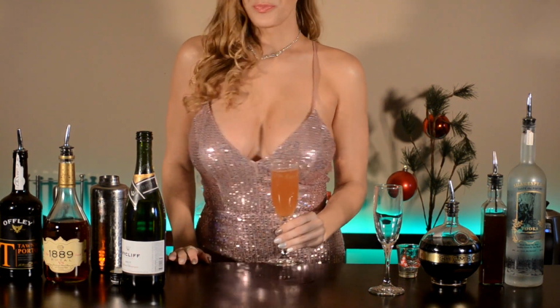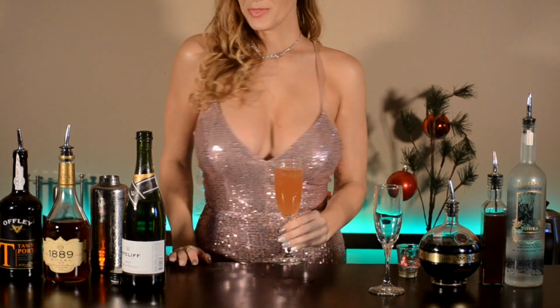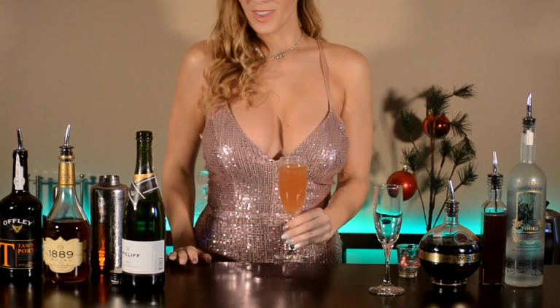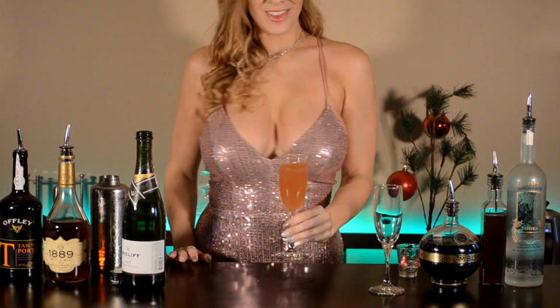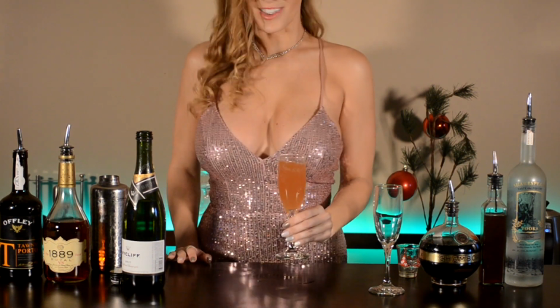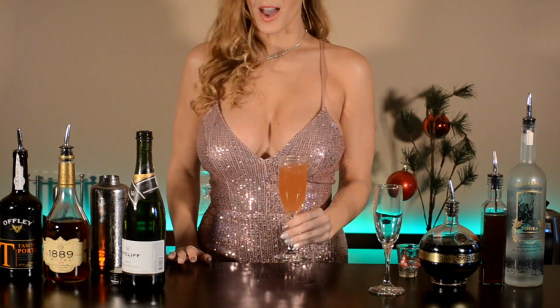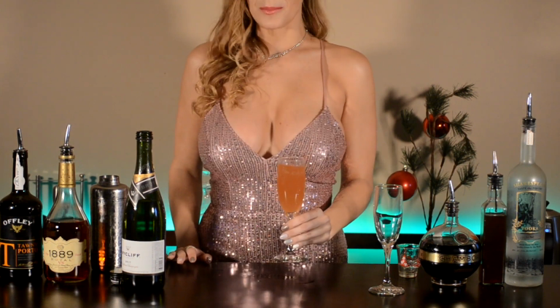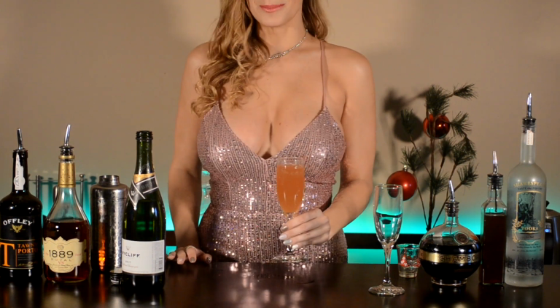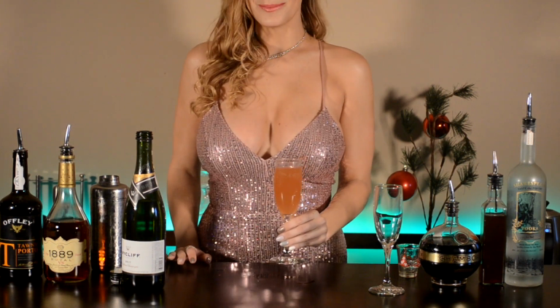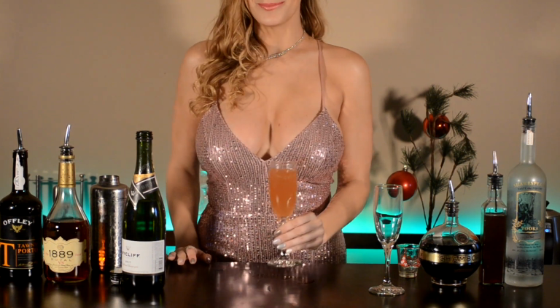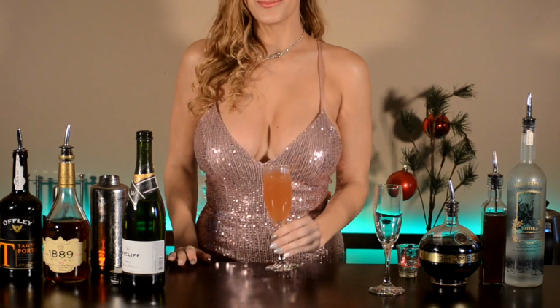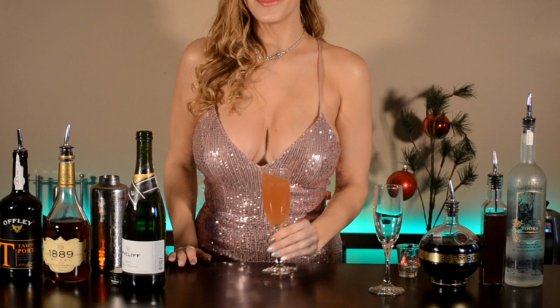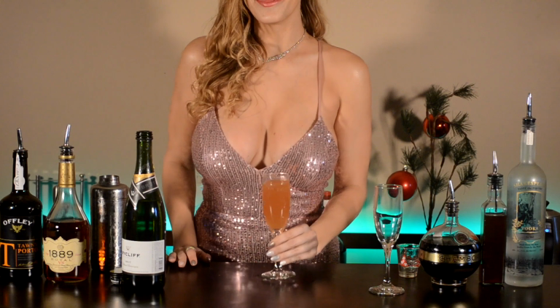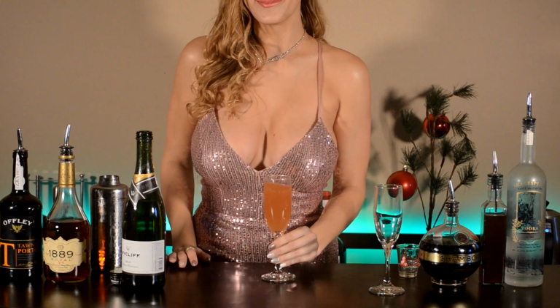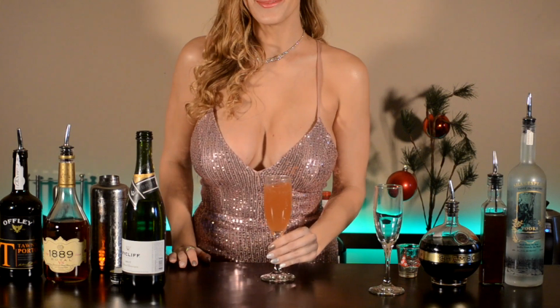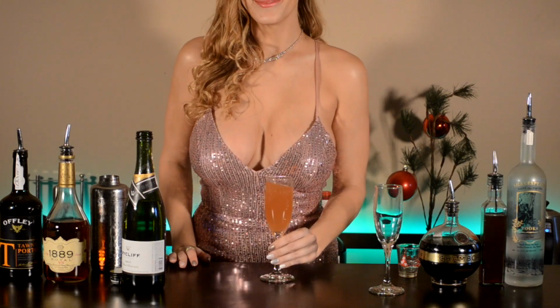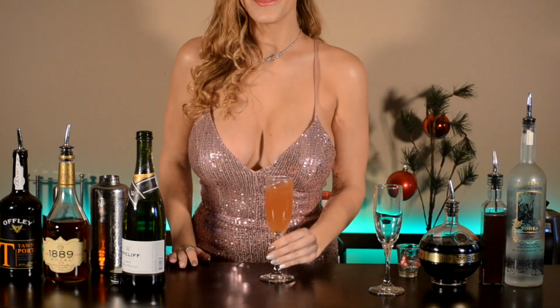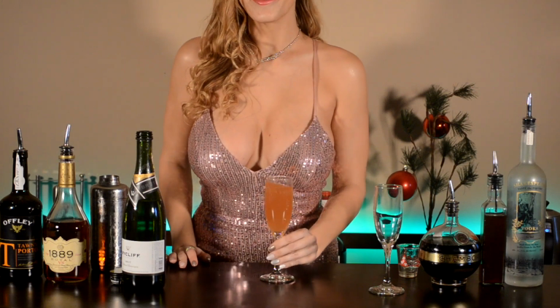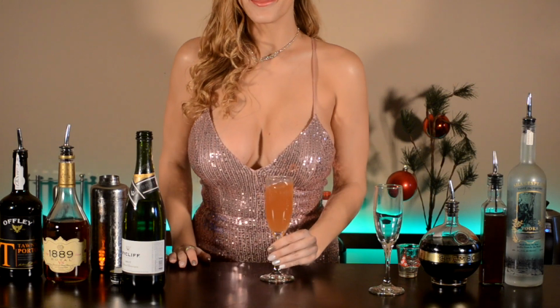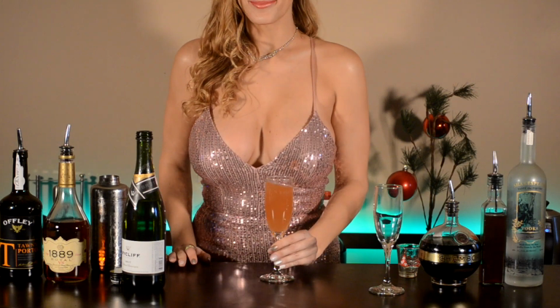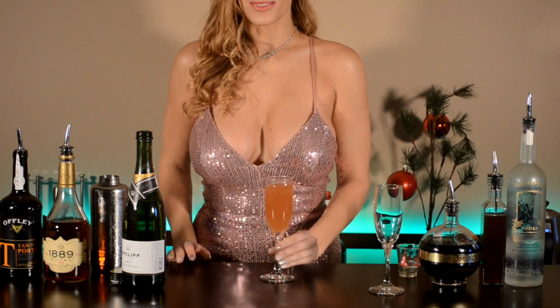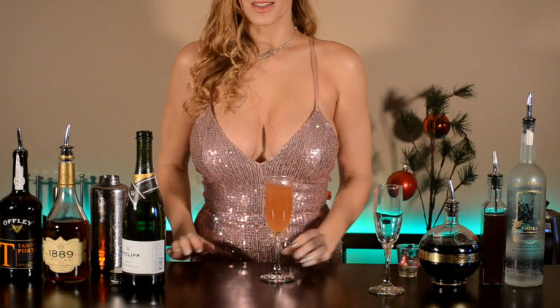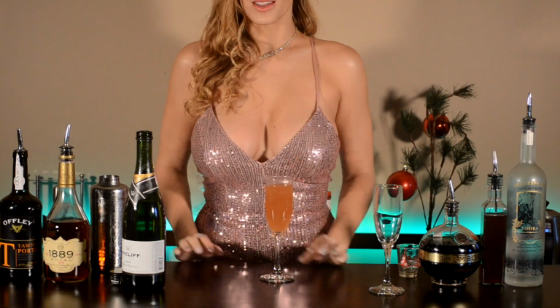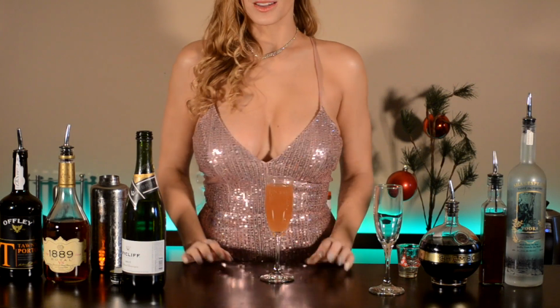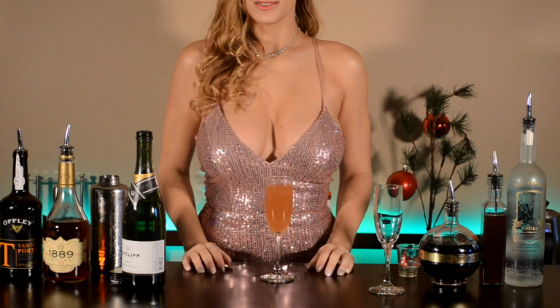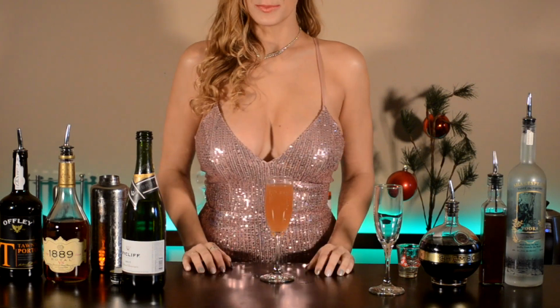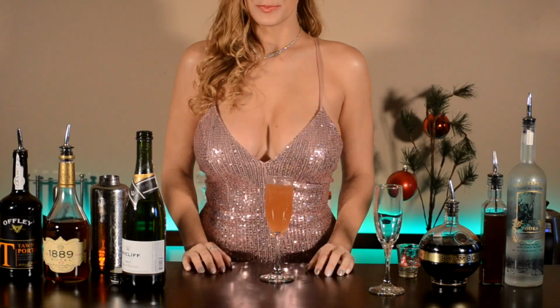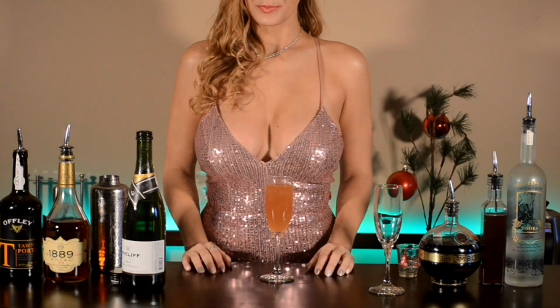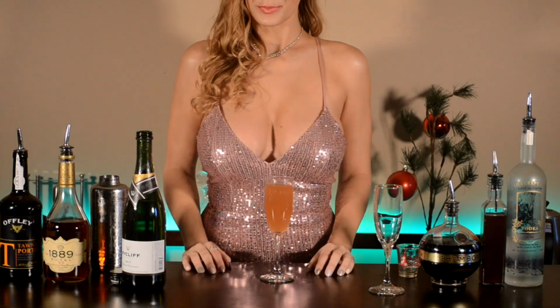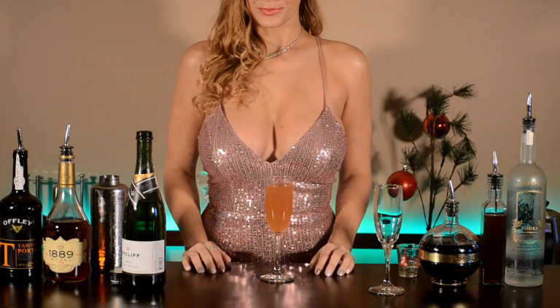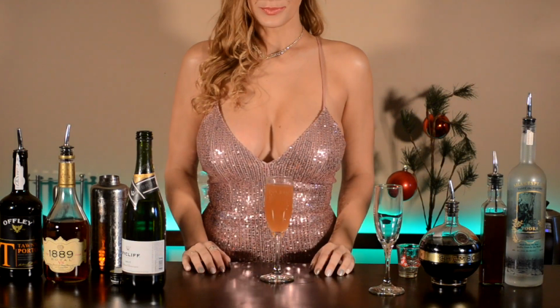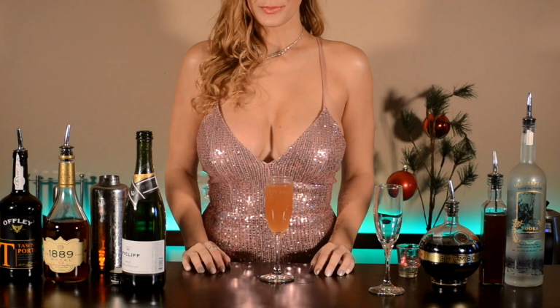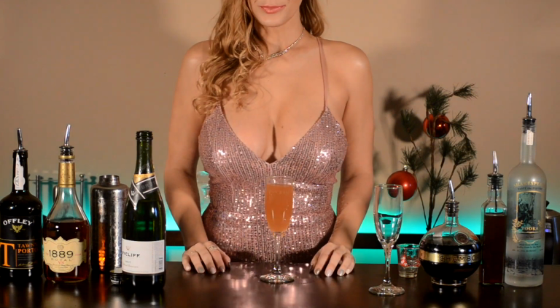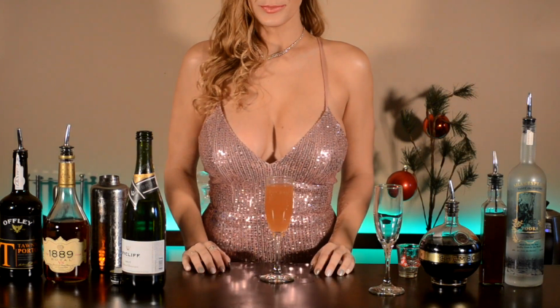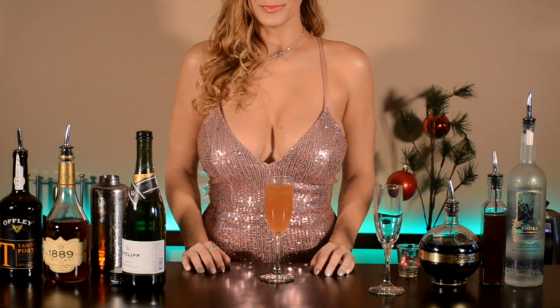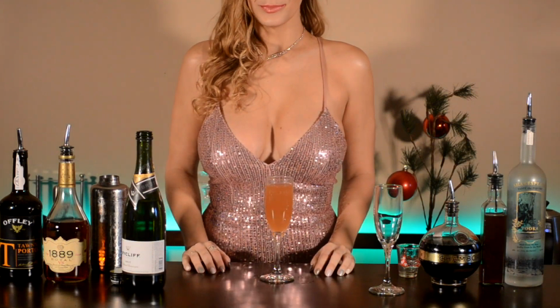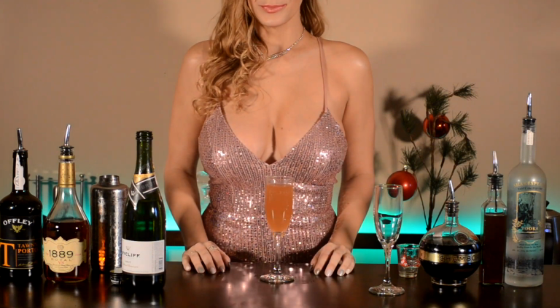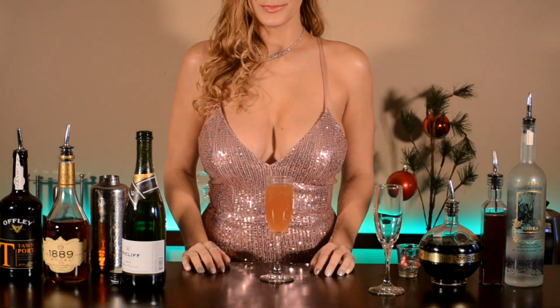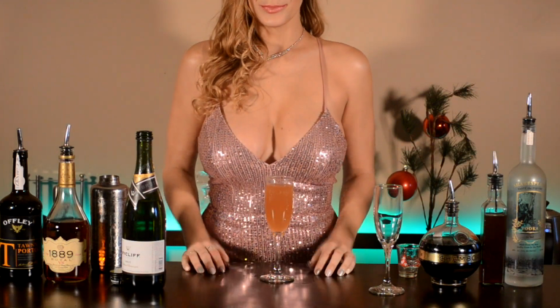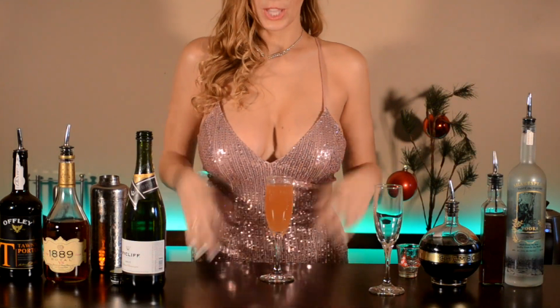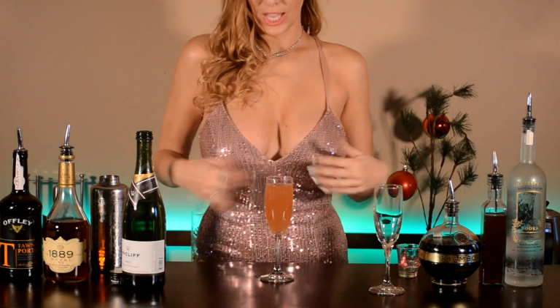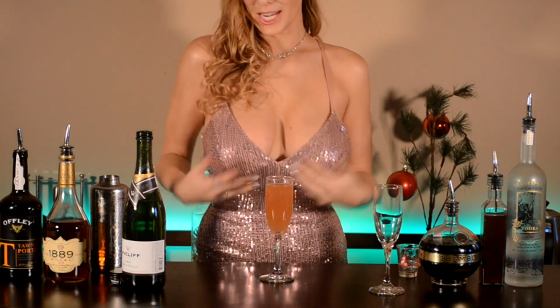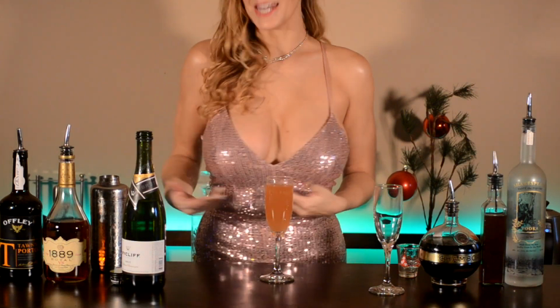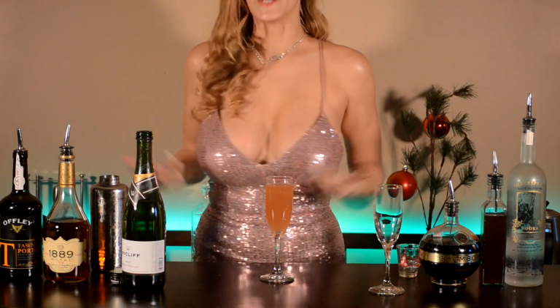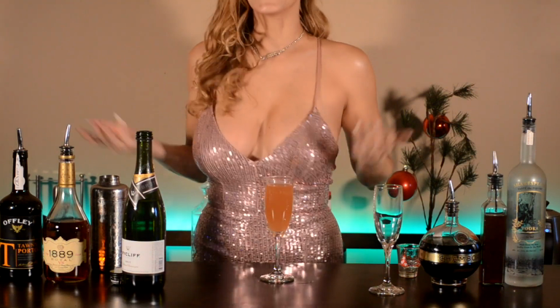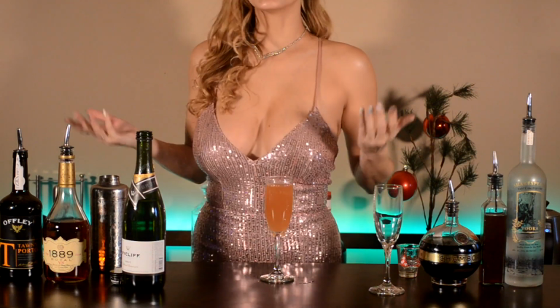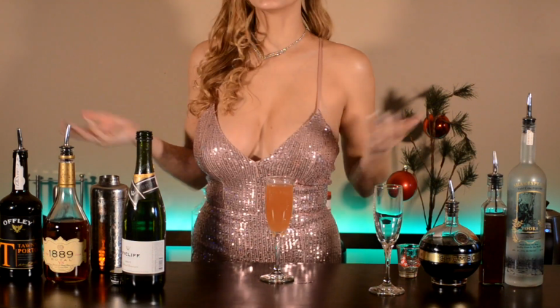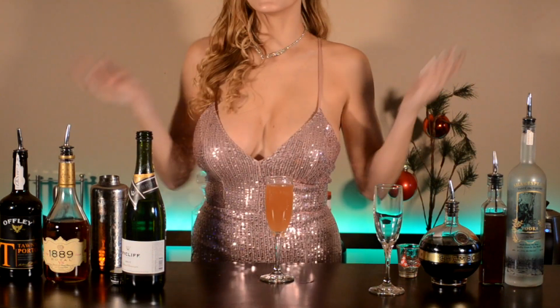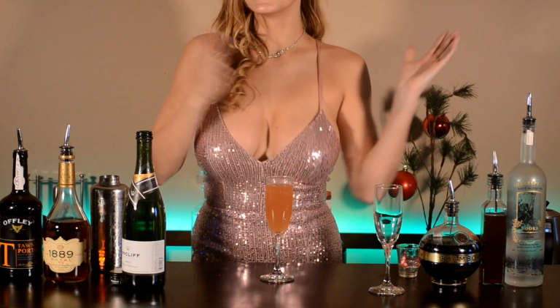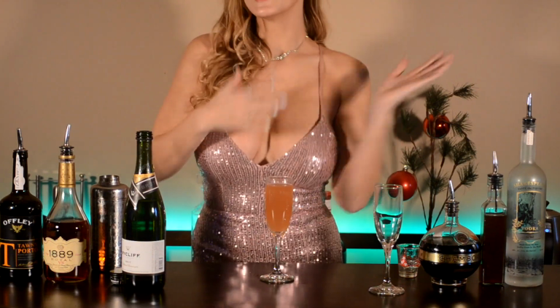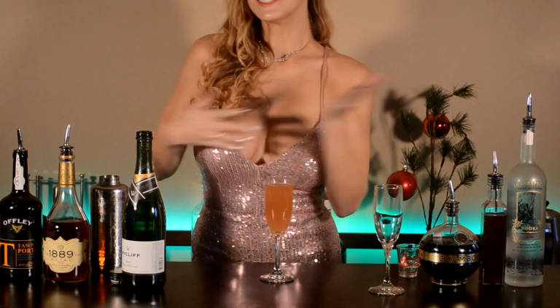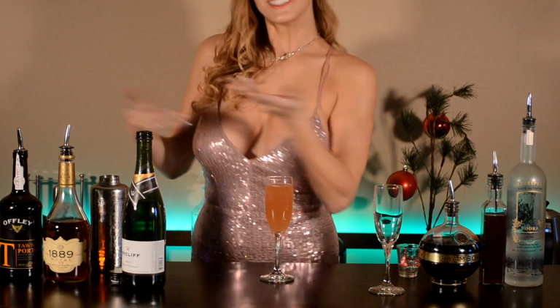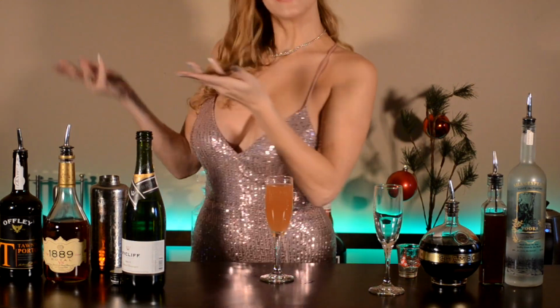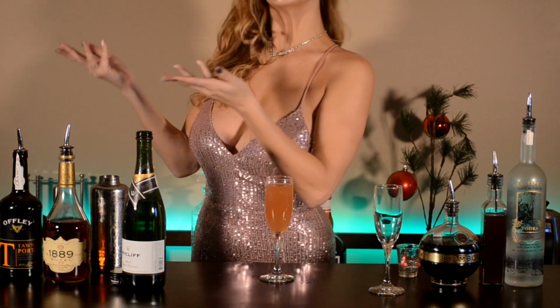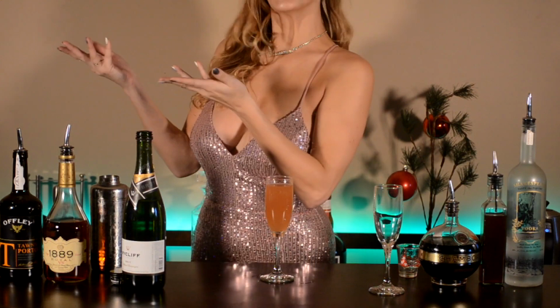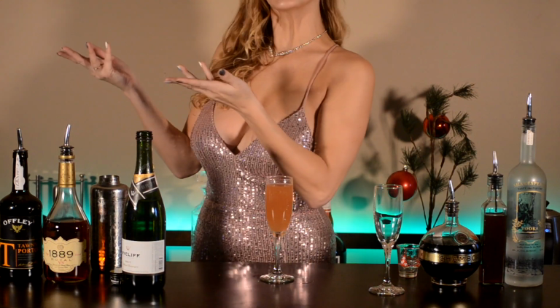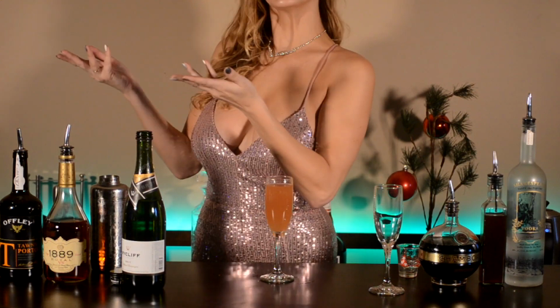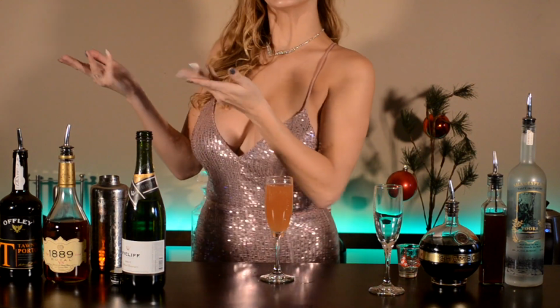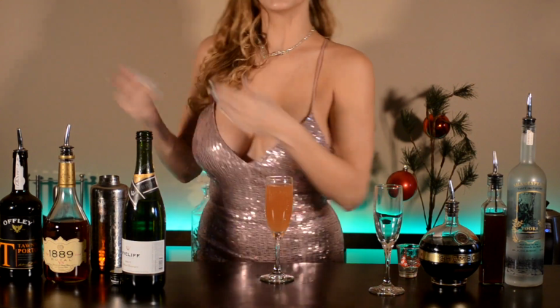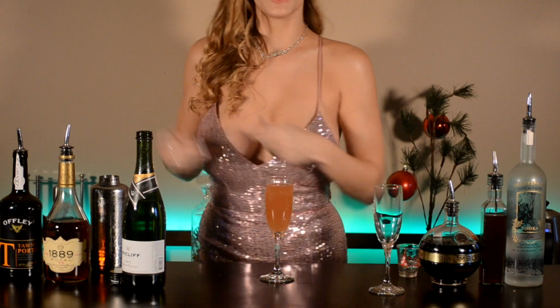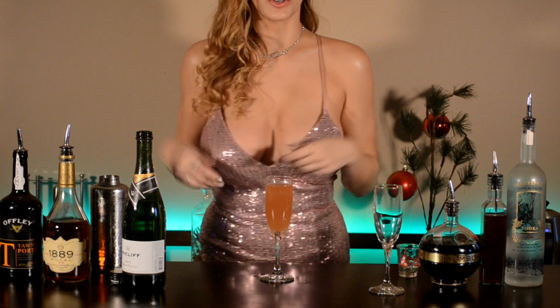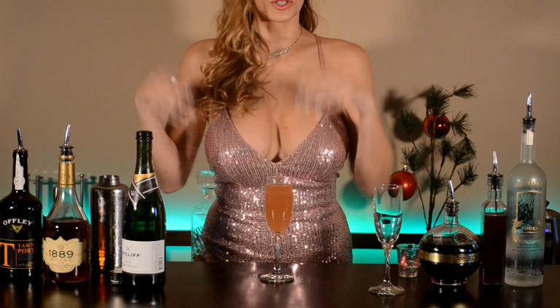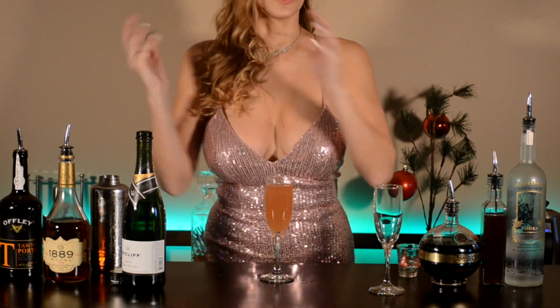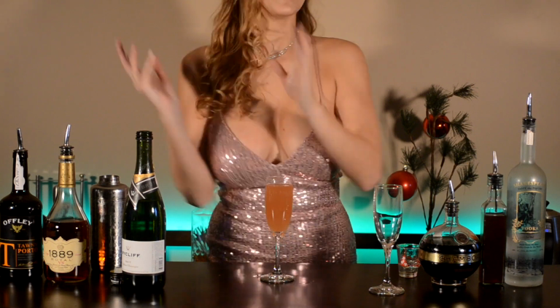Coming up in part two of this video, we're going to be showing you how to make the New Year's Sparkler. Click here or here.